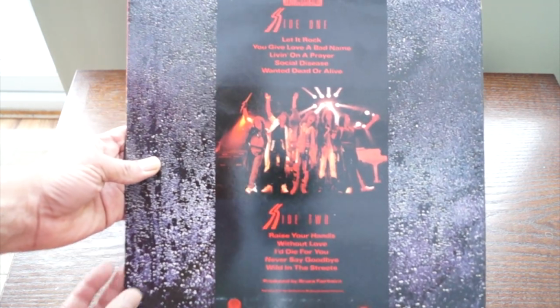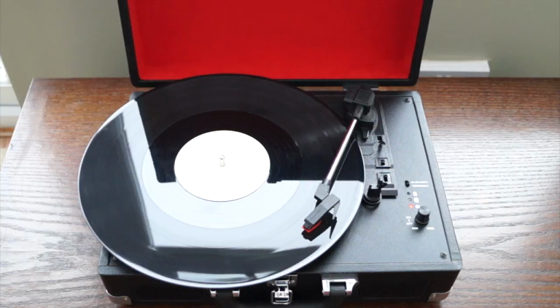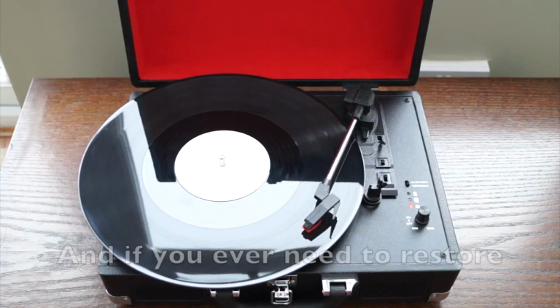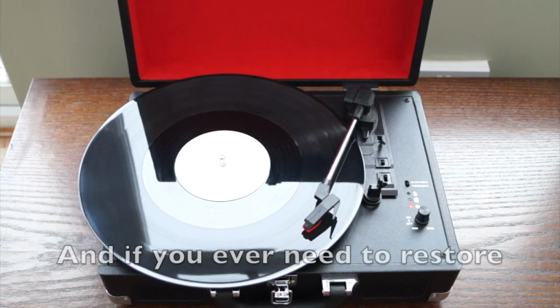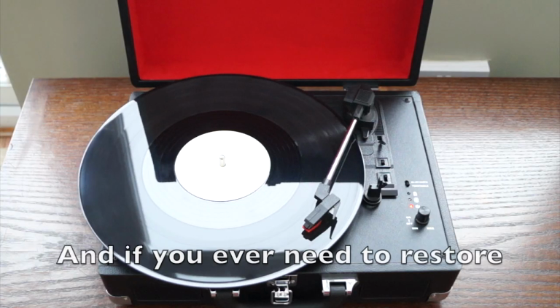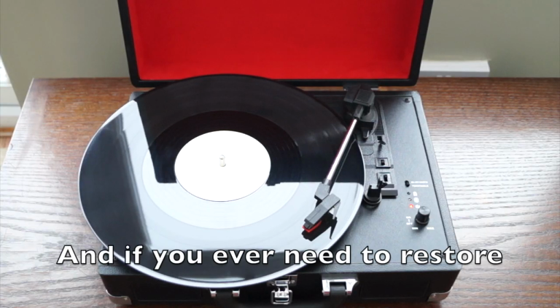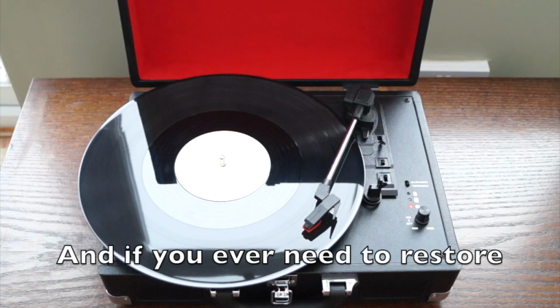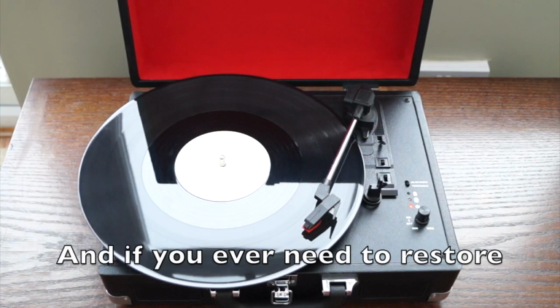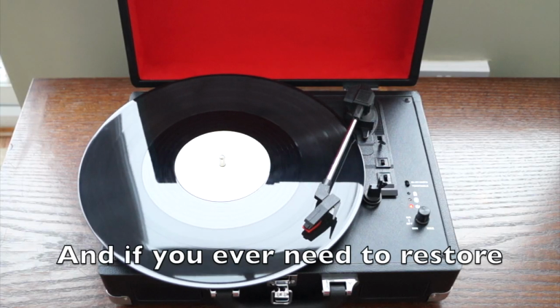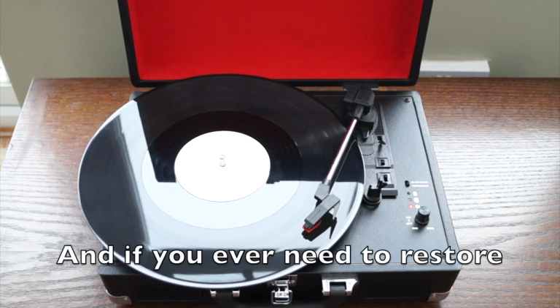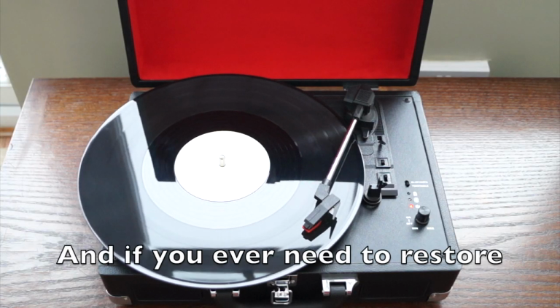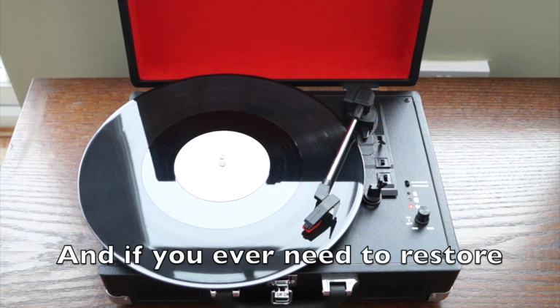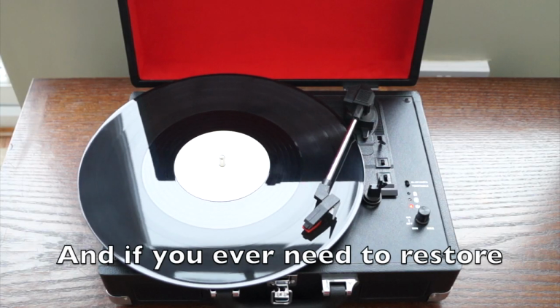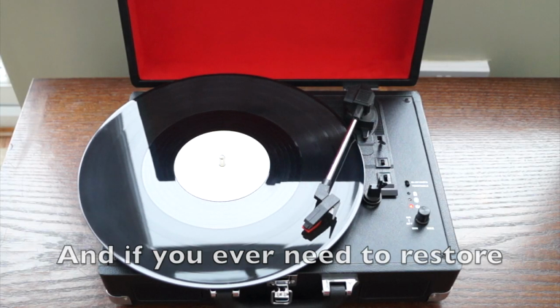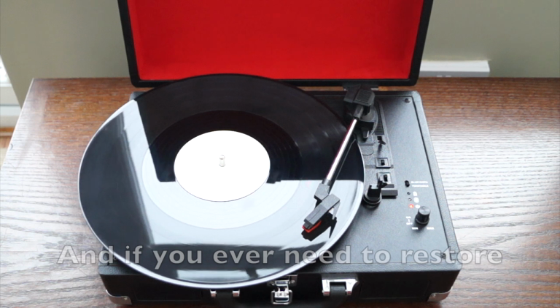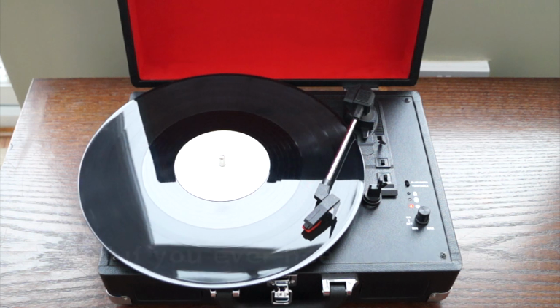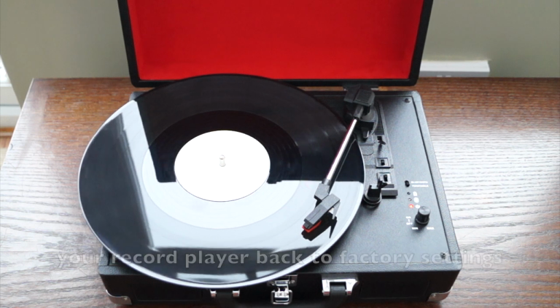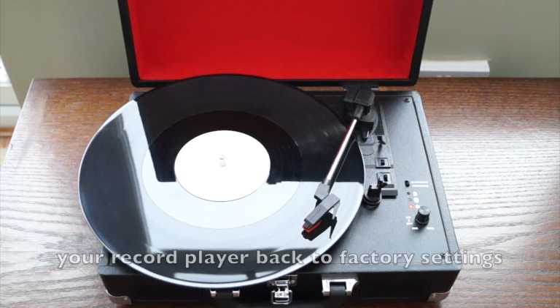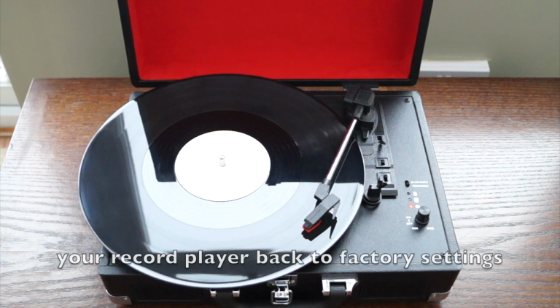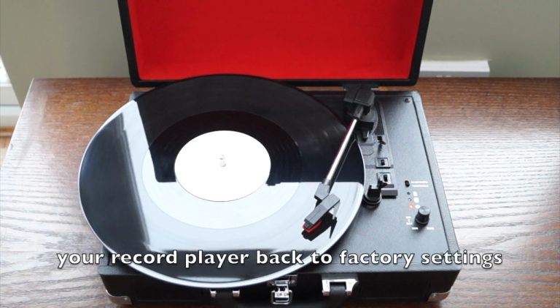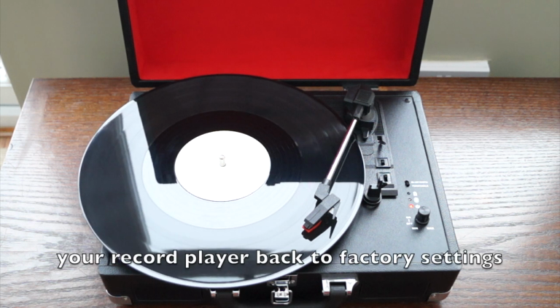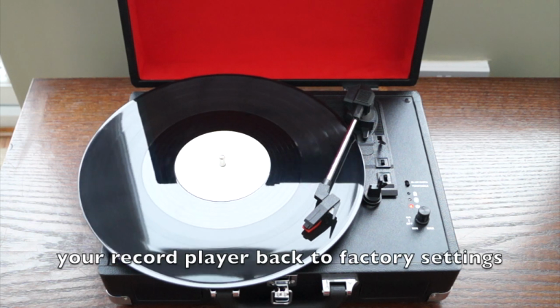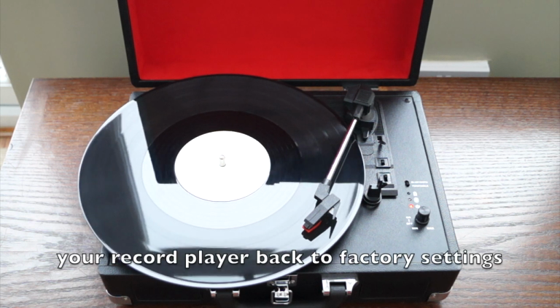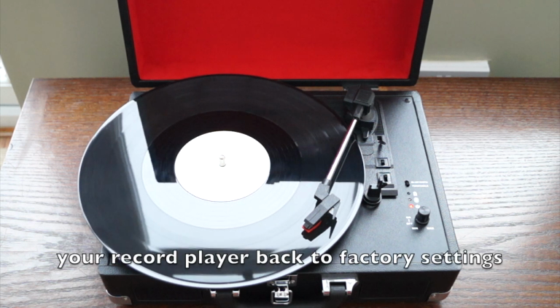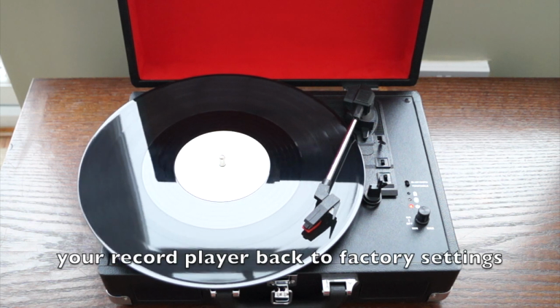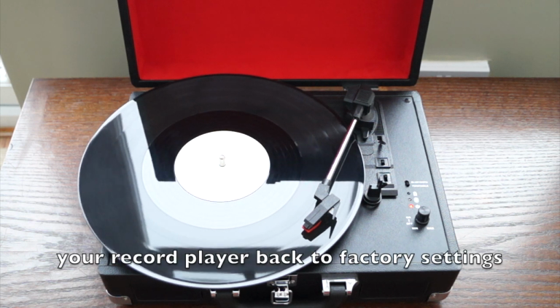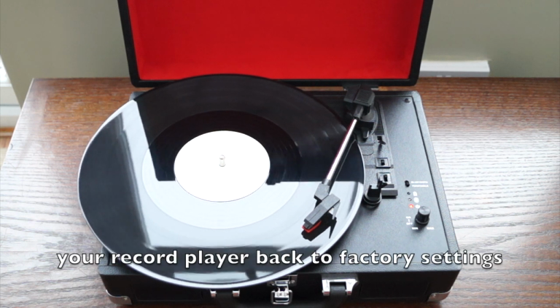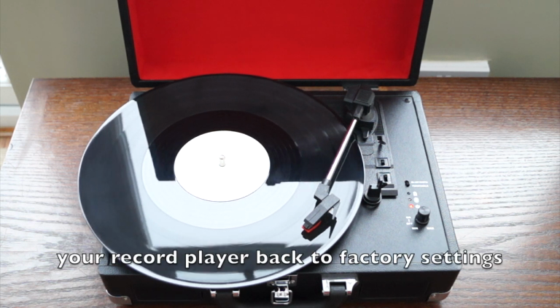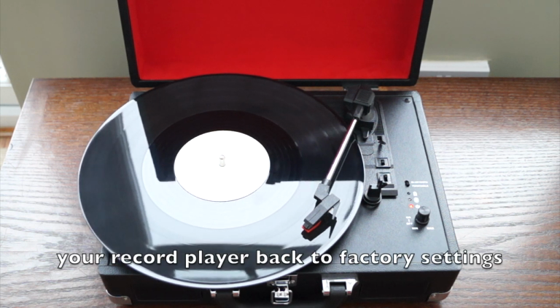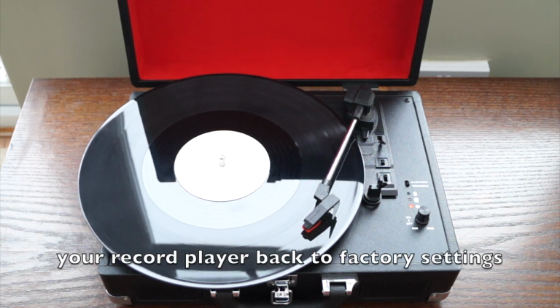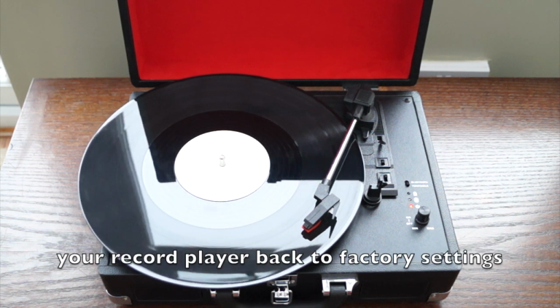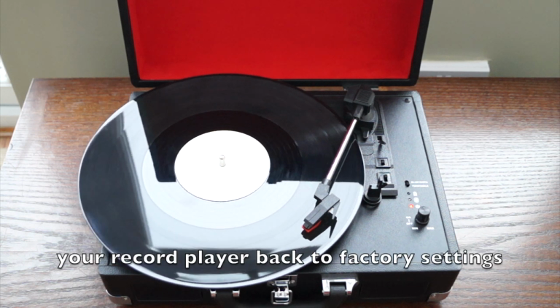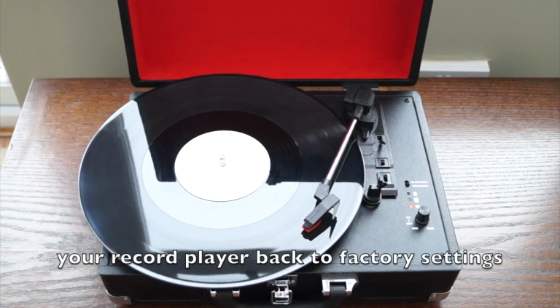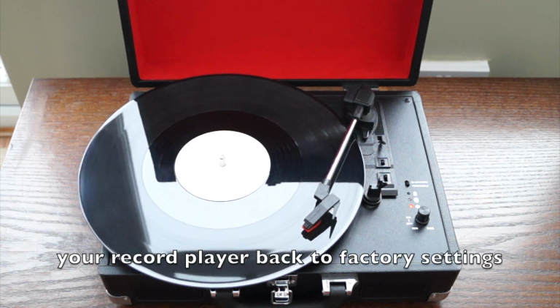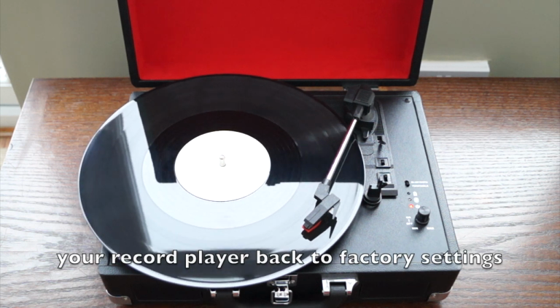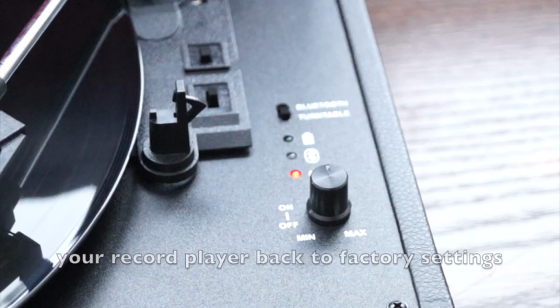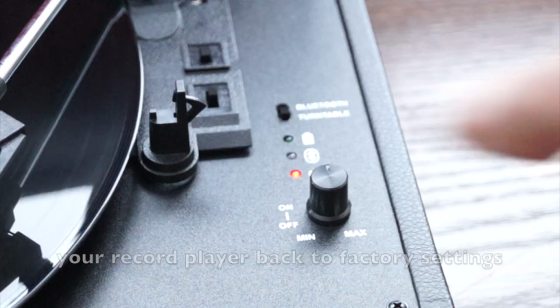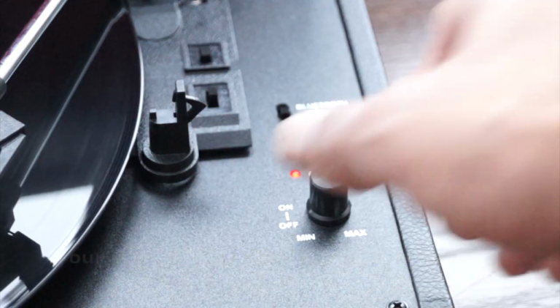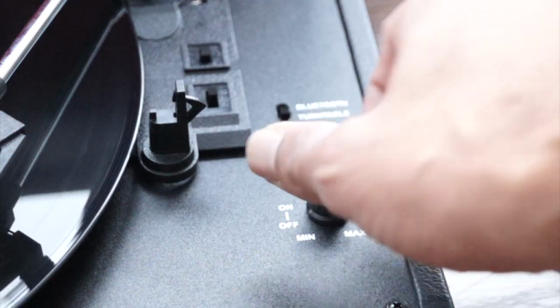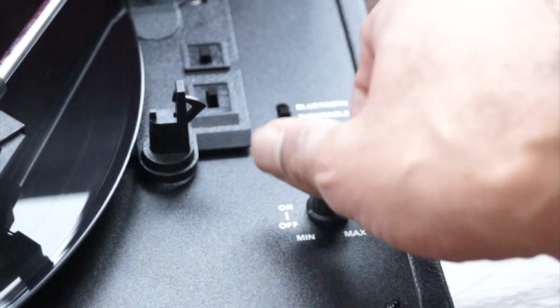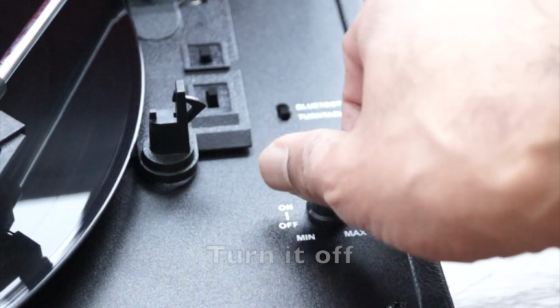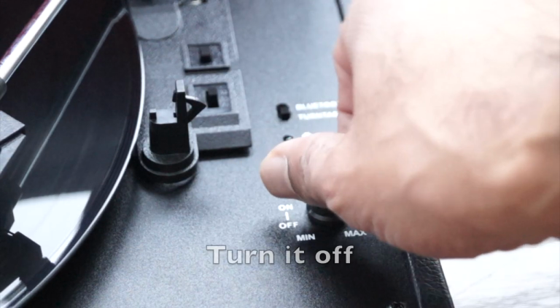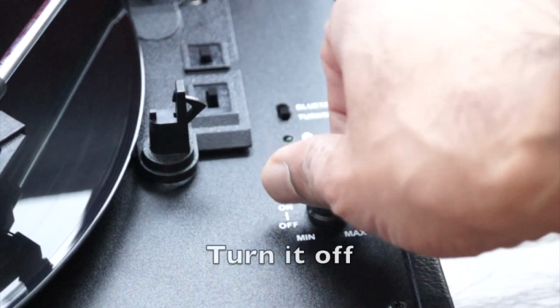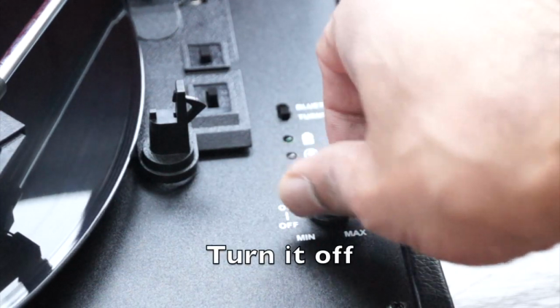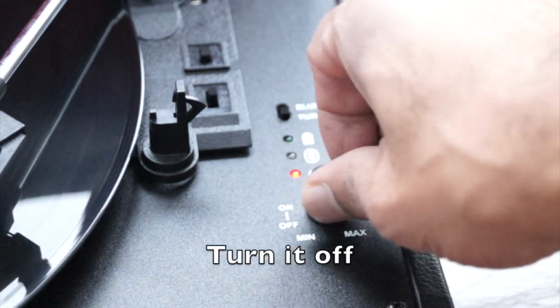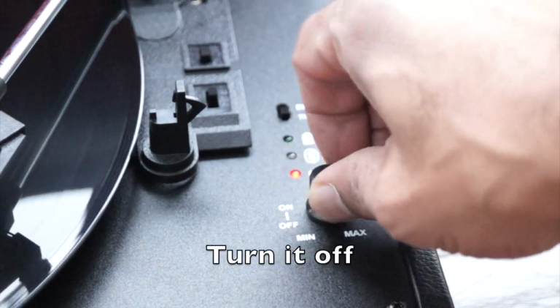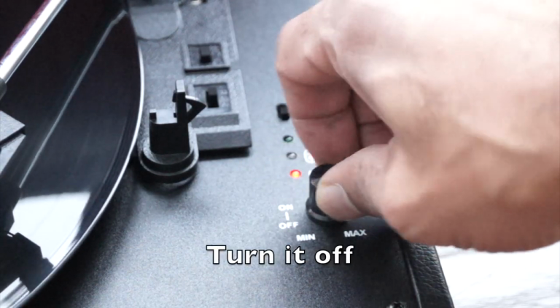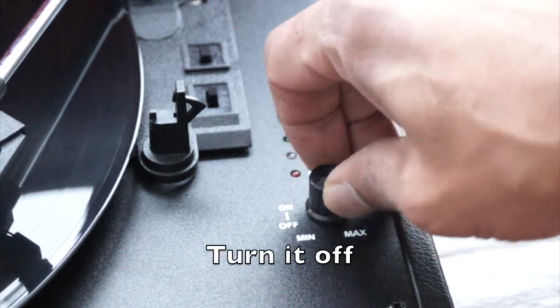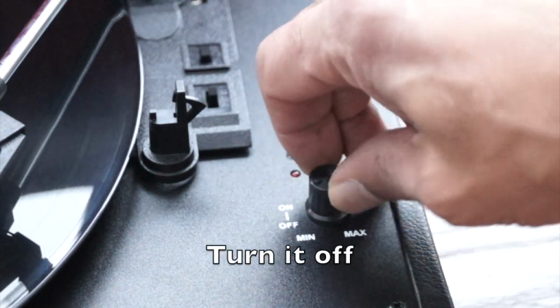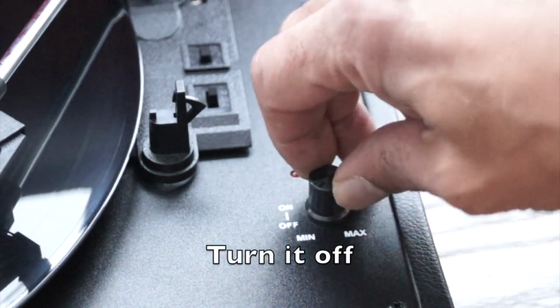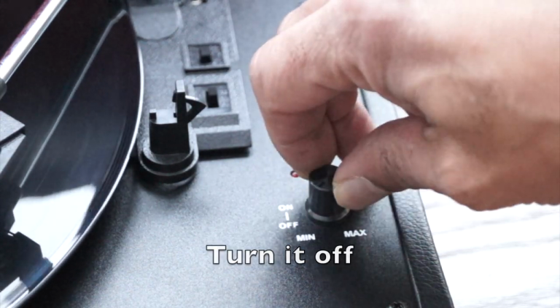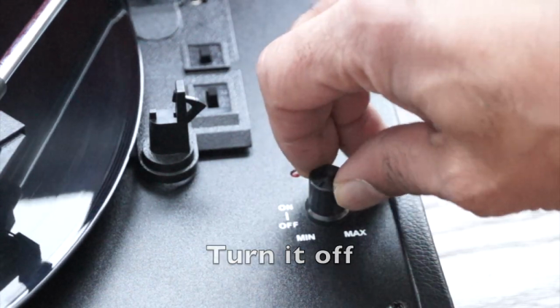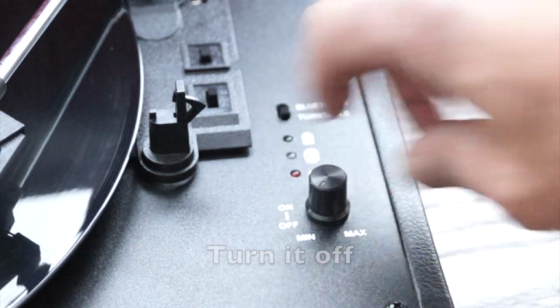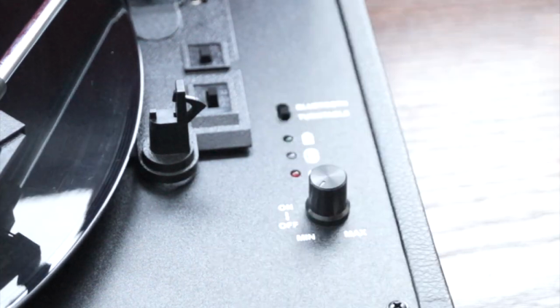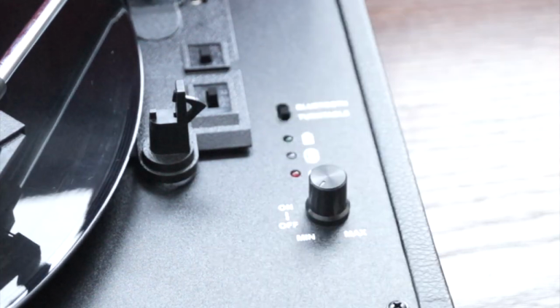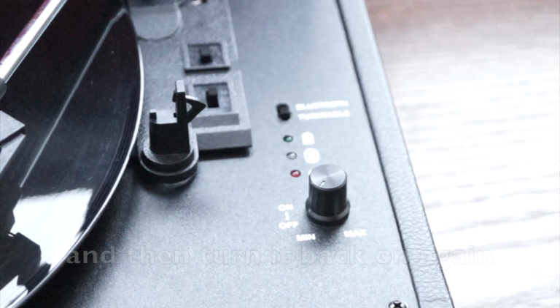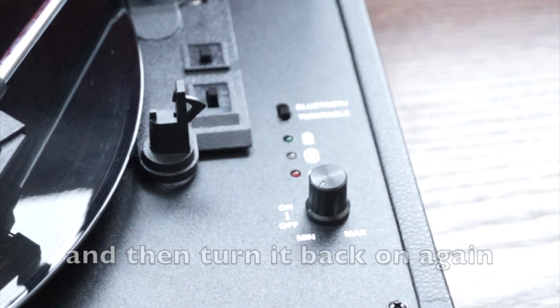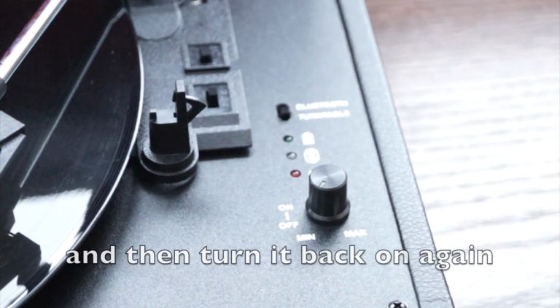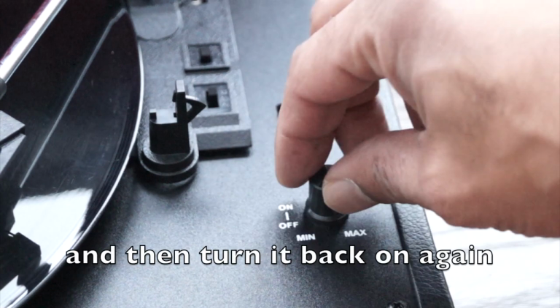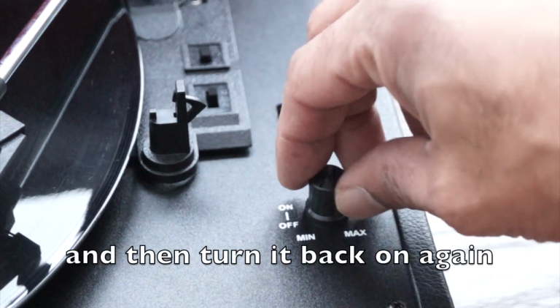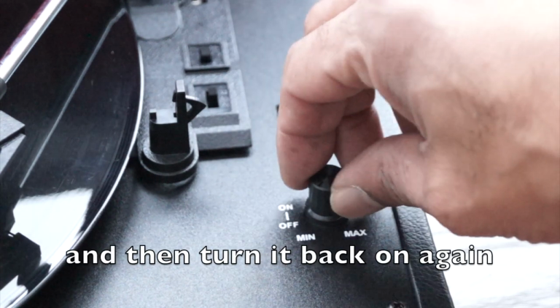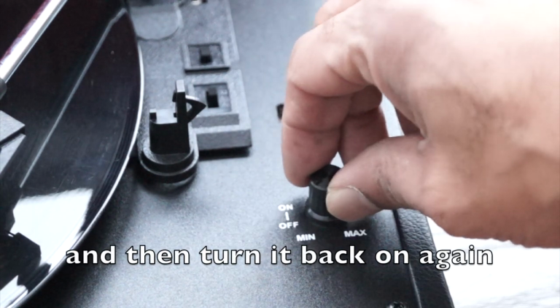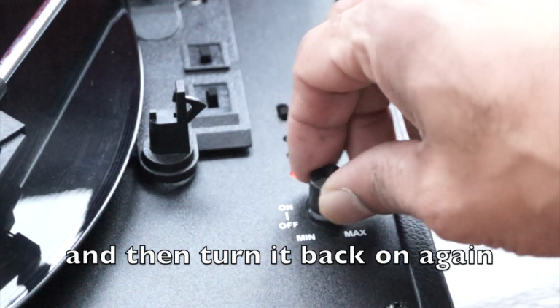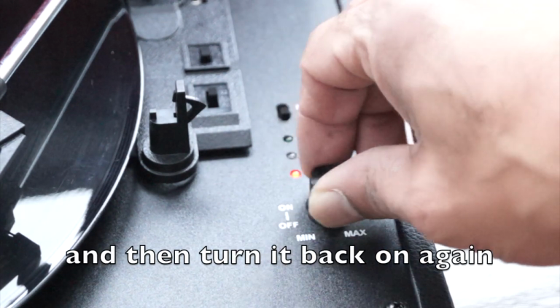And if you ever need to restore your record player back to factory settings, turn it off and then turn it back on again.